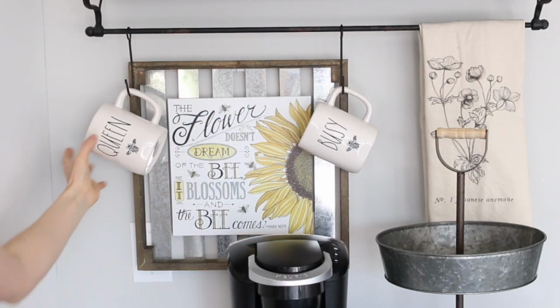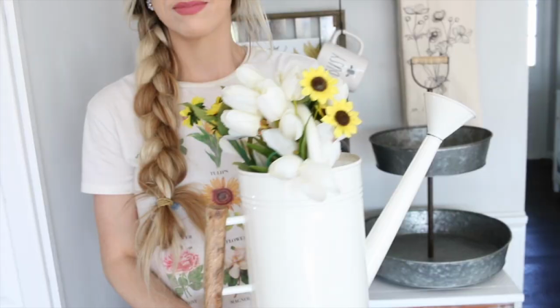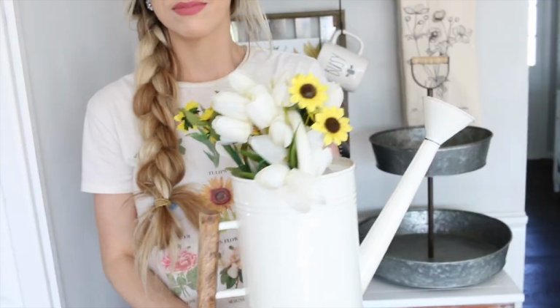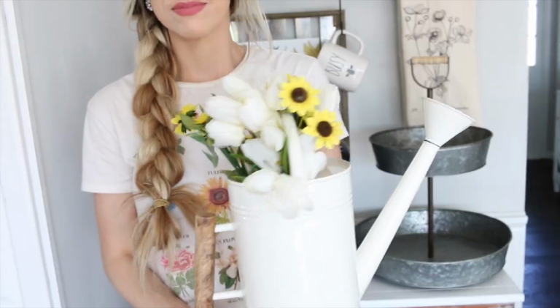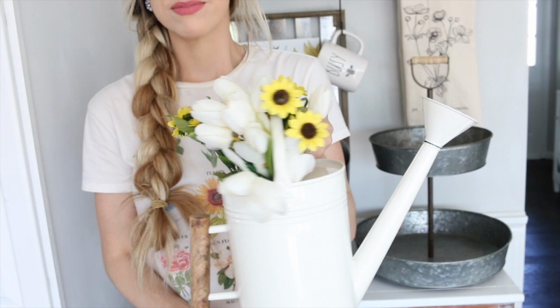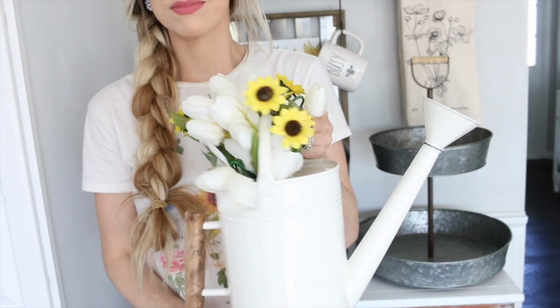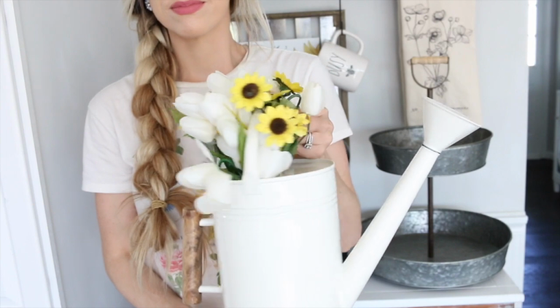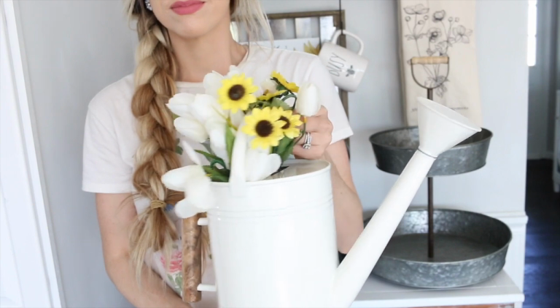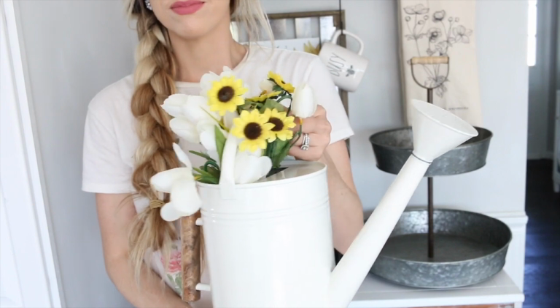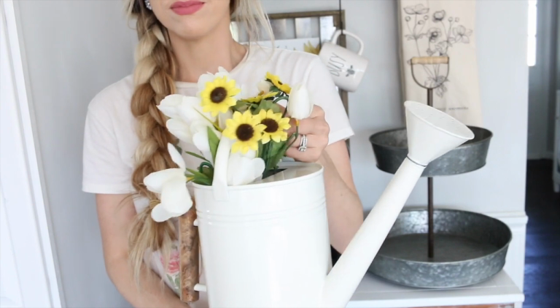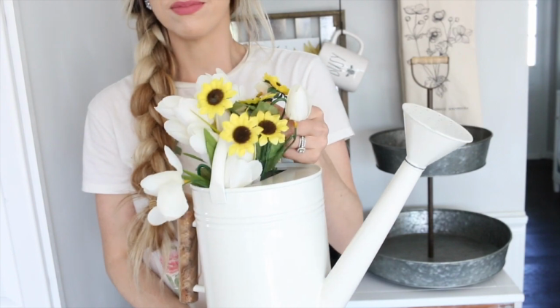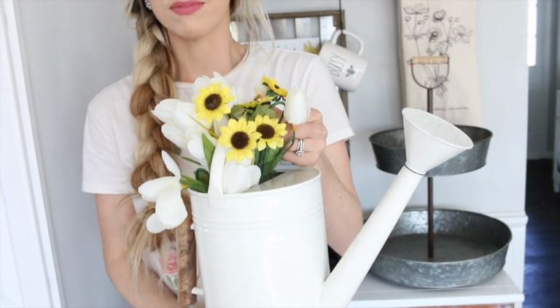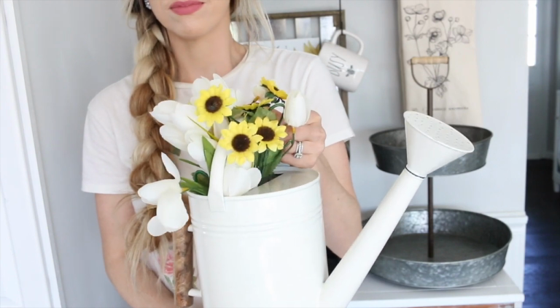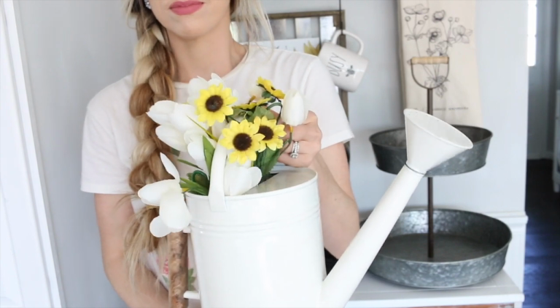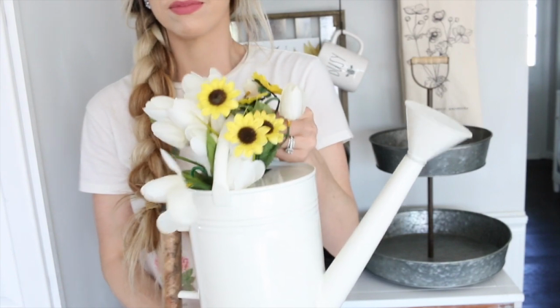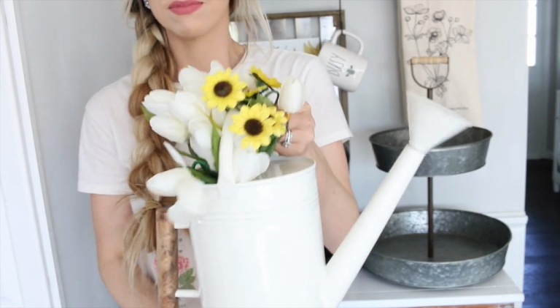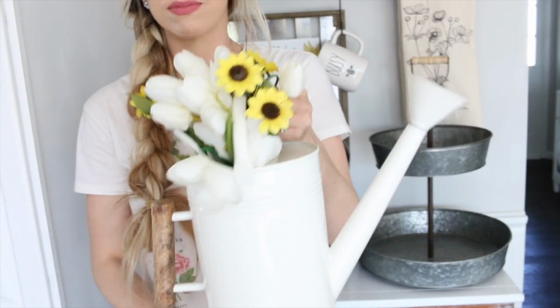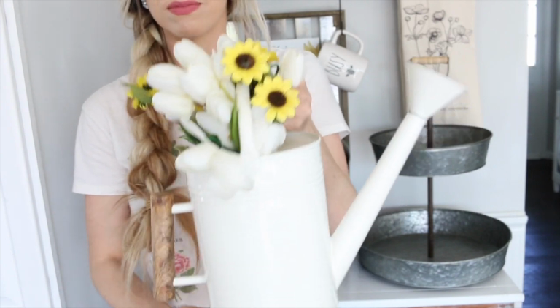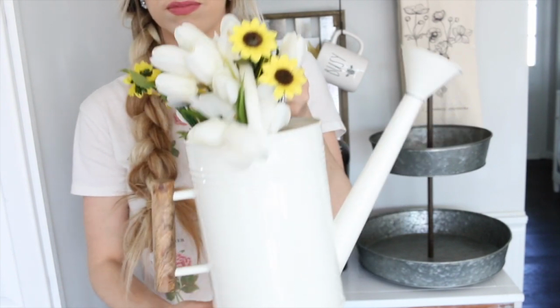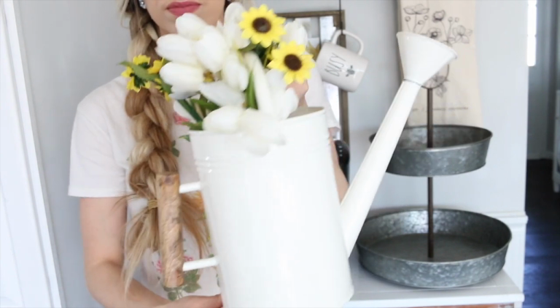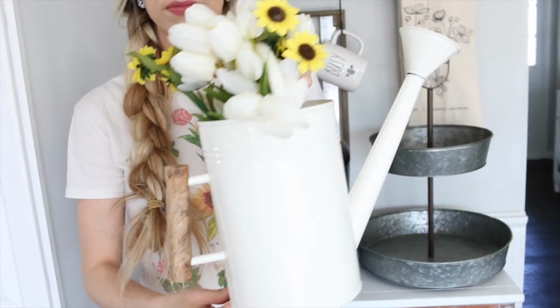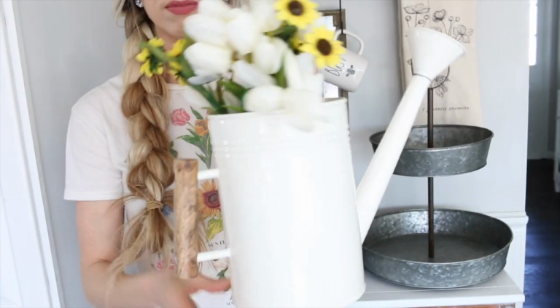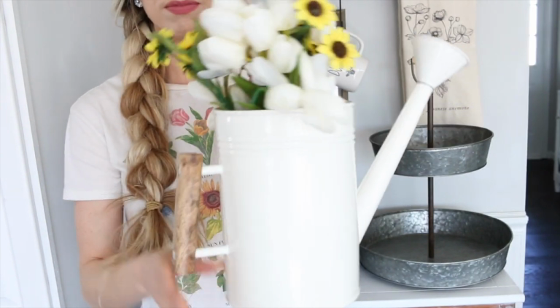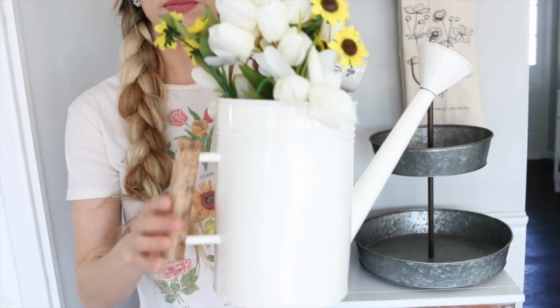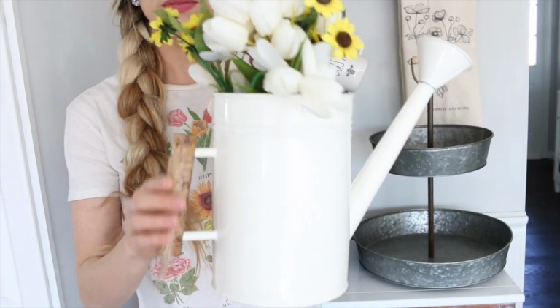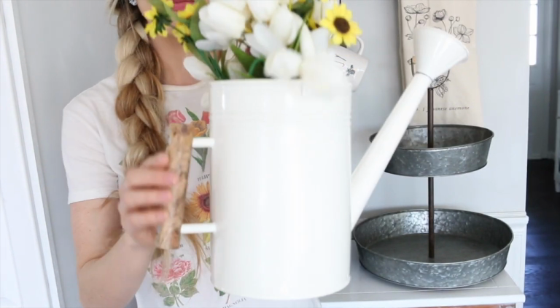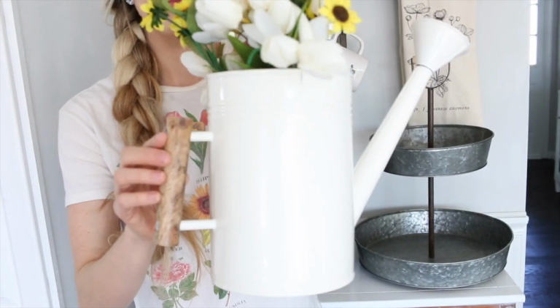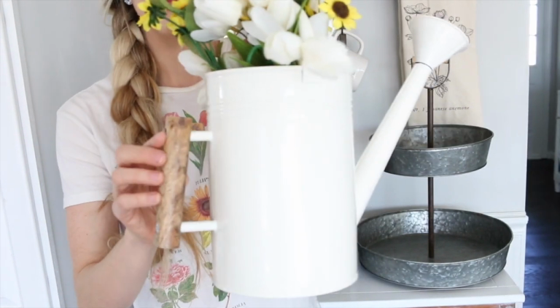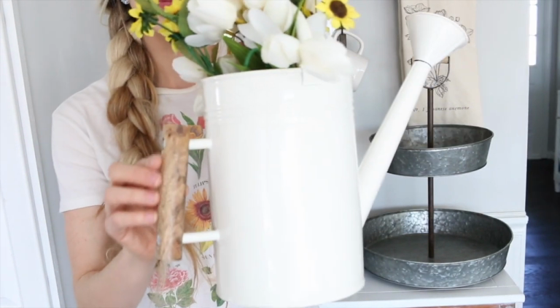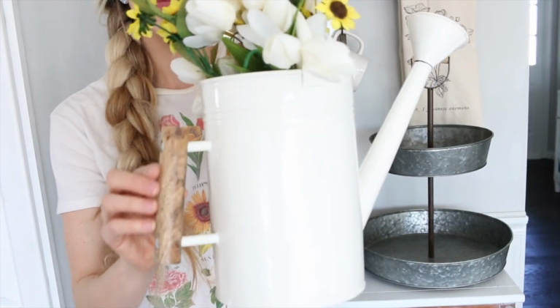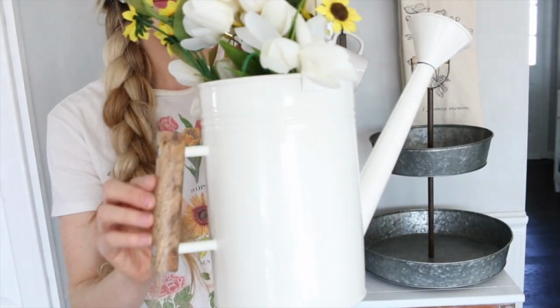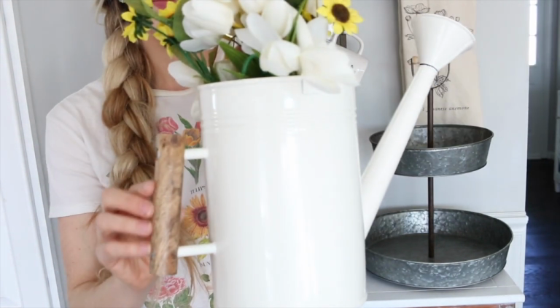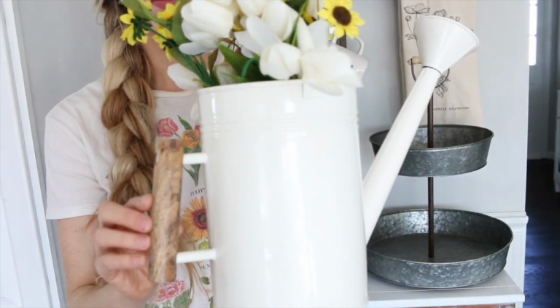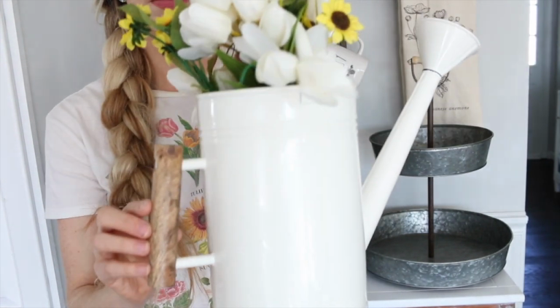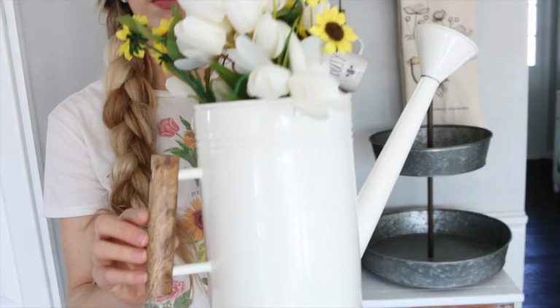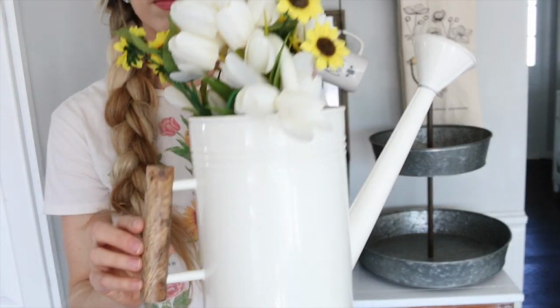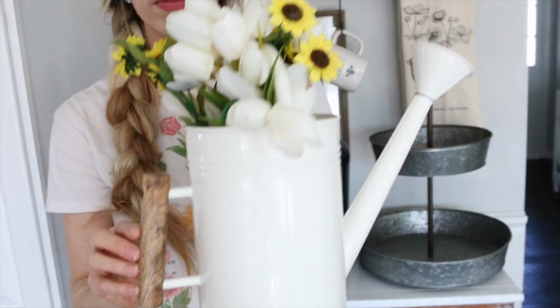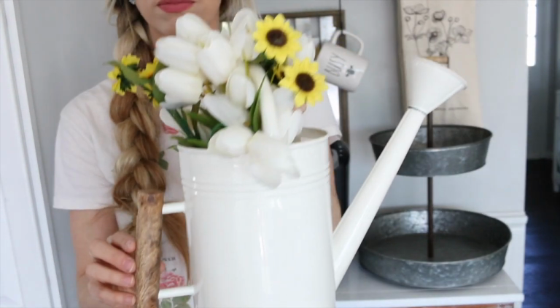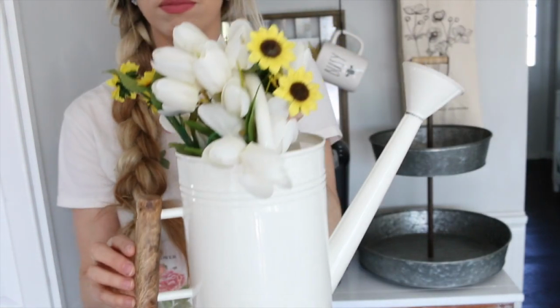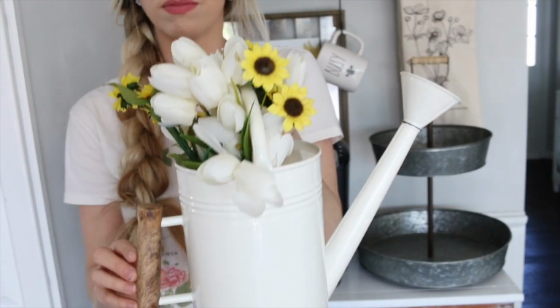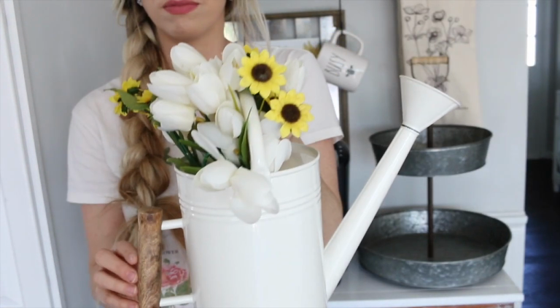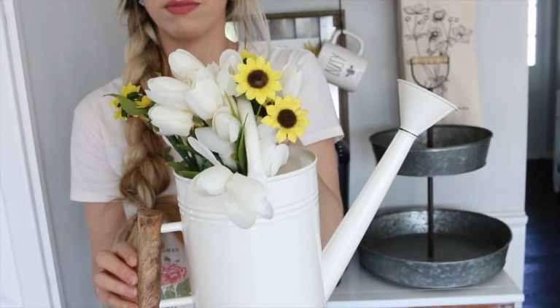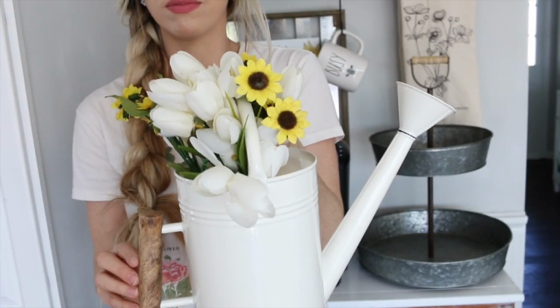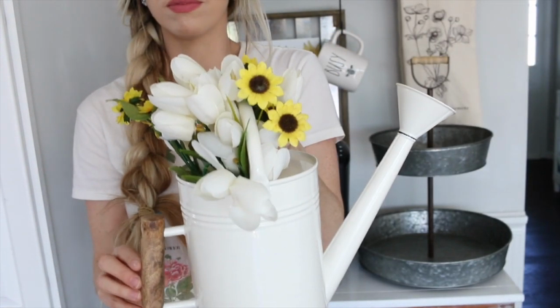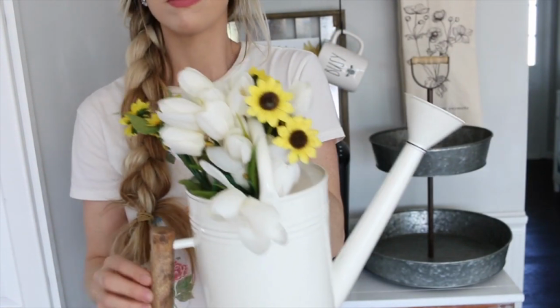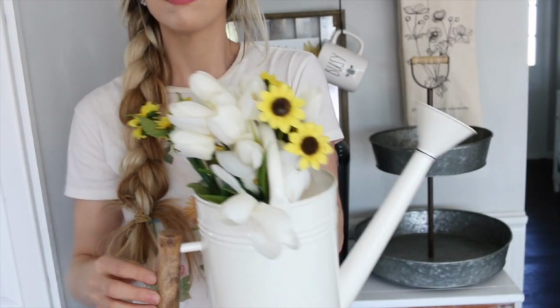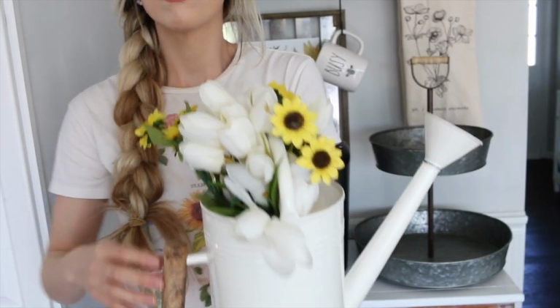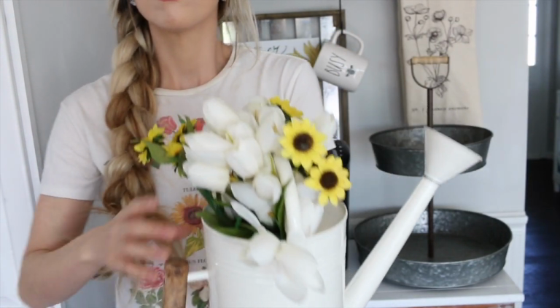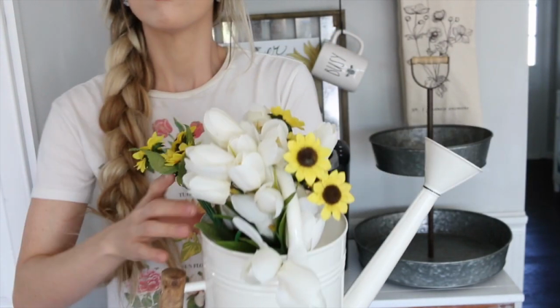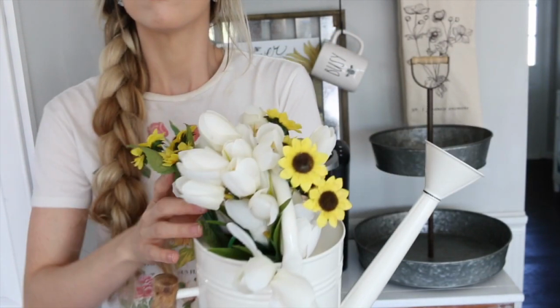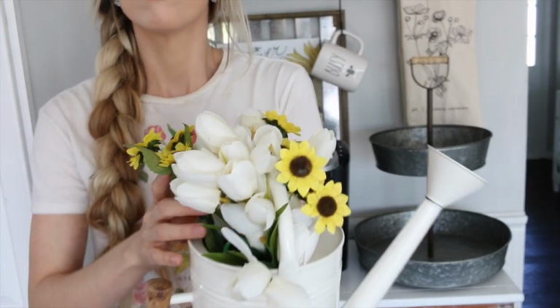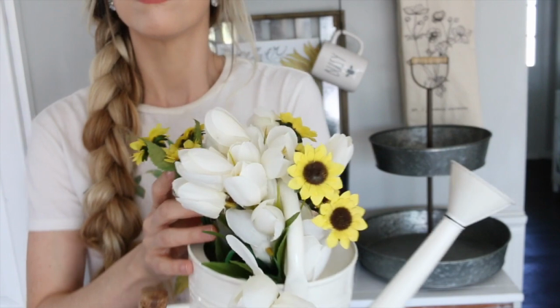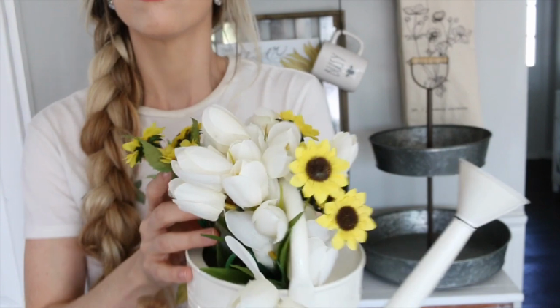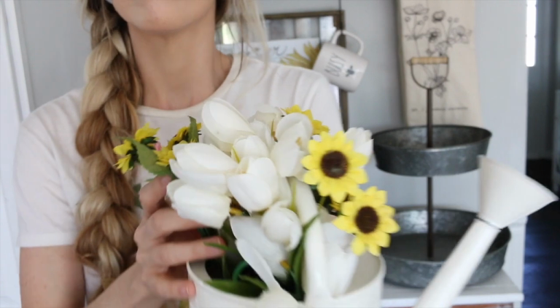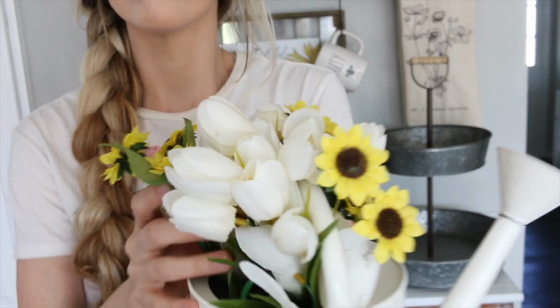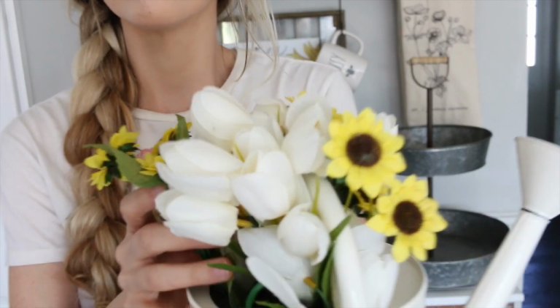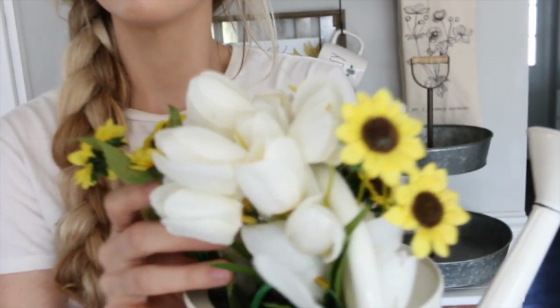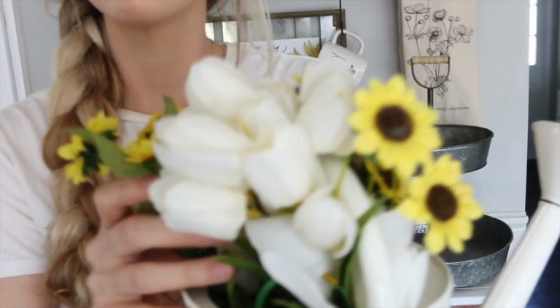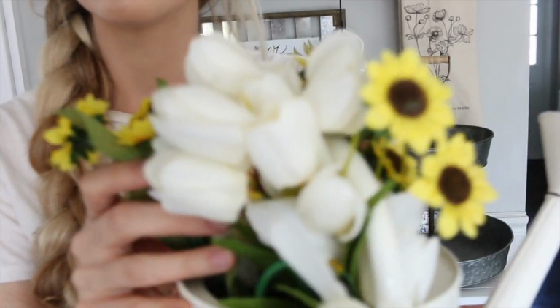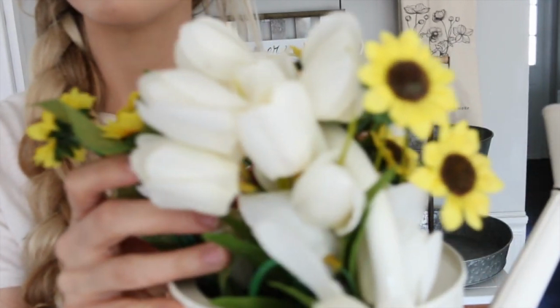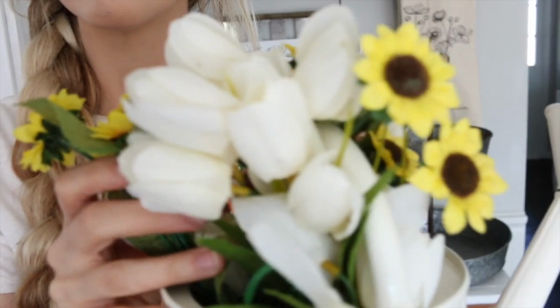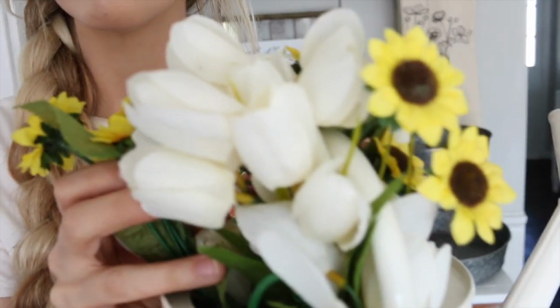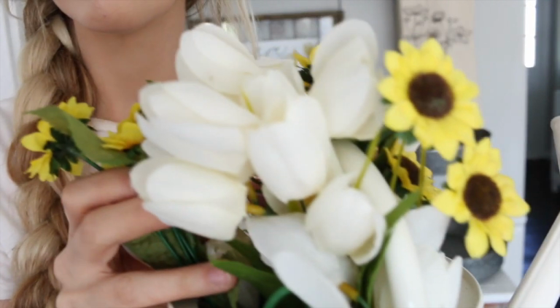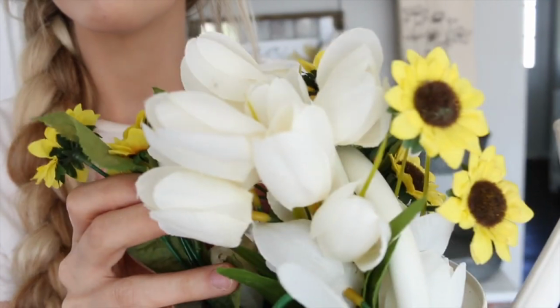This white watering can is from Target, from the Hearth and Hand collection, and I just put some white tulips and some yellow daisies inside of it.